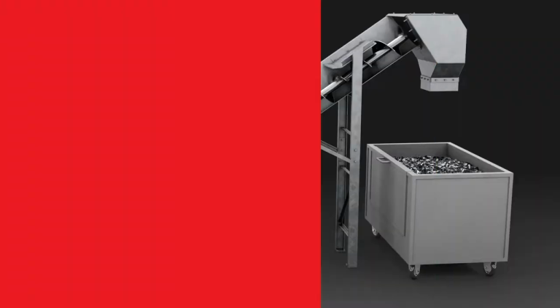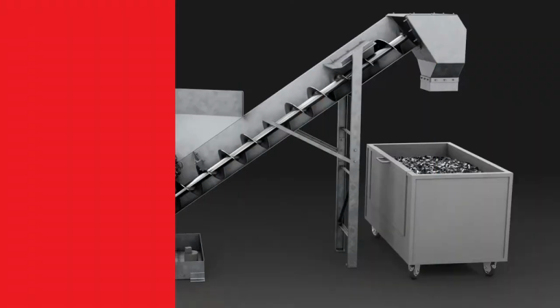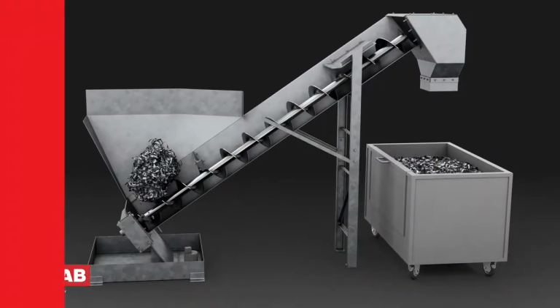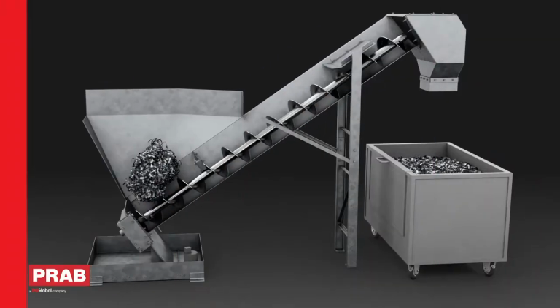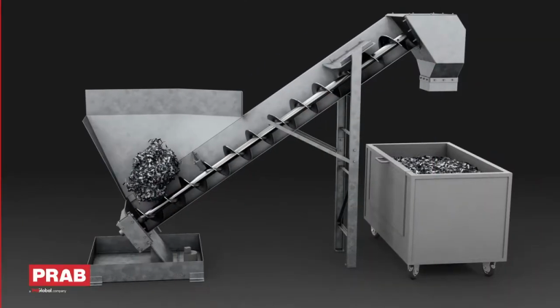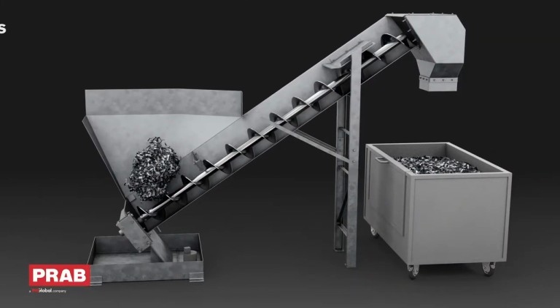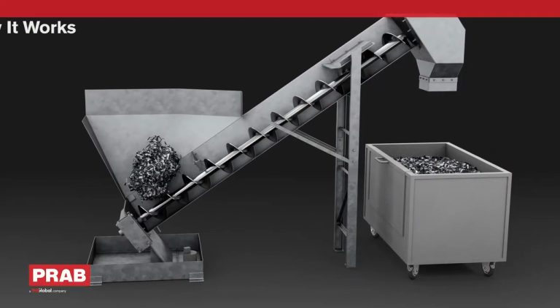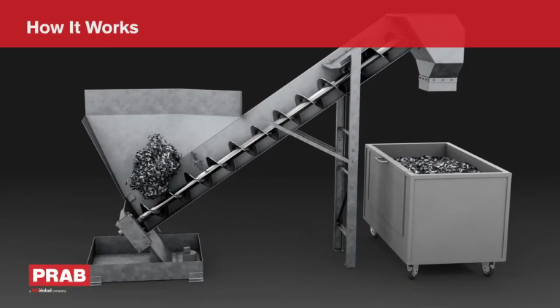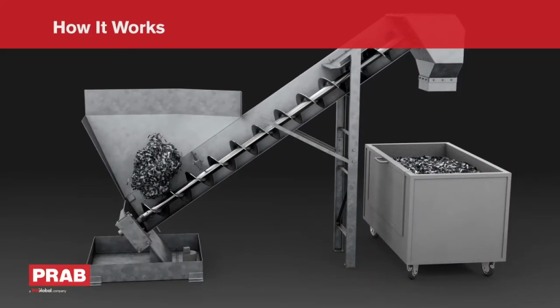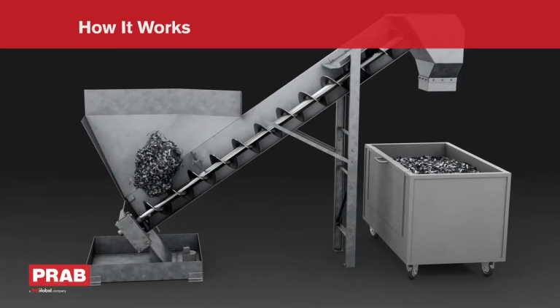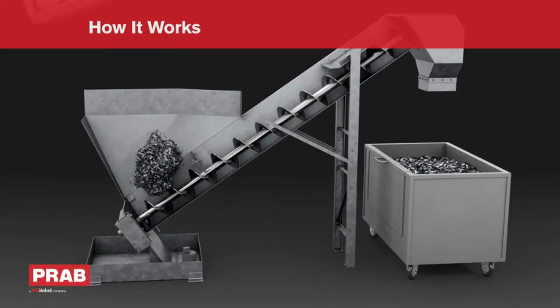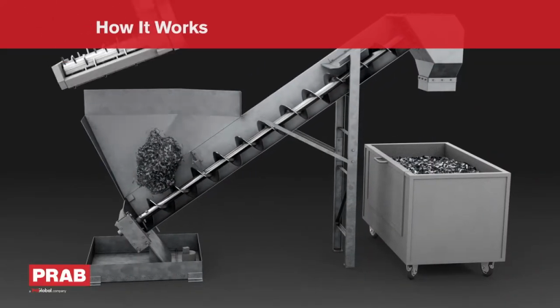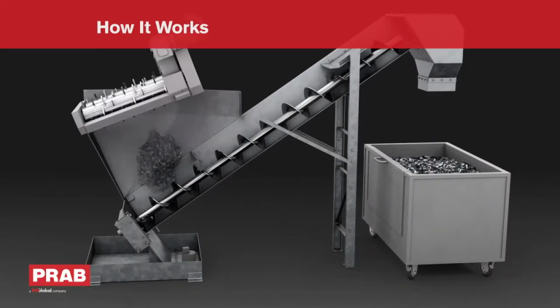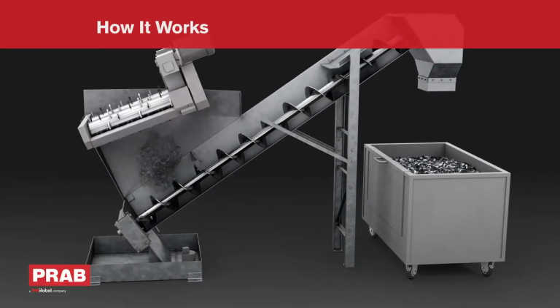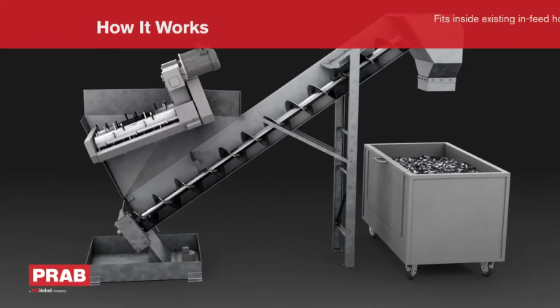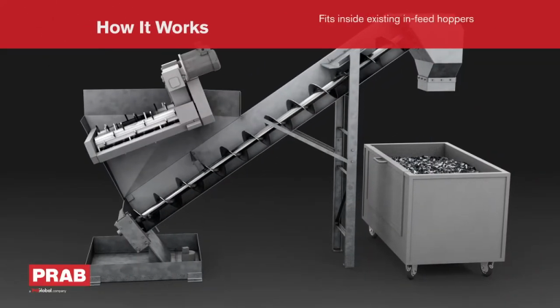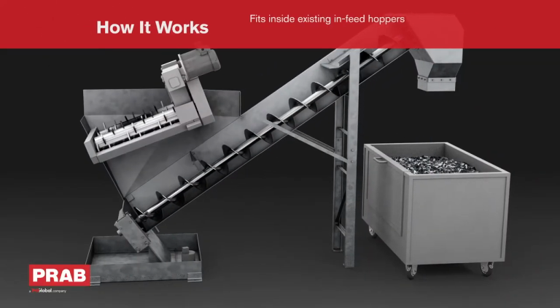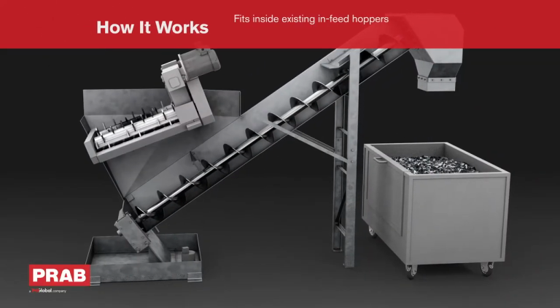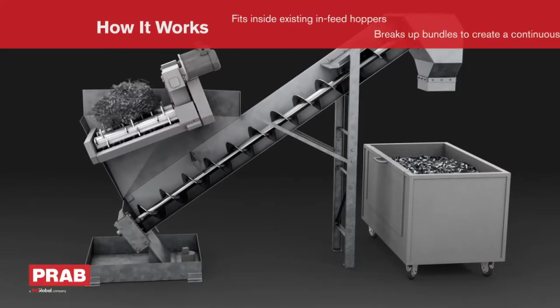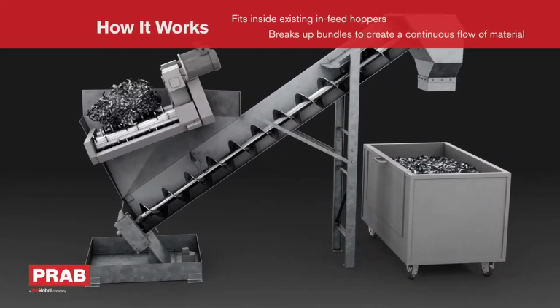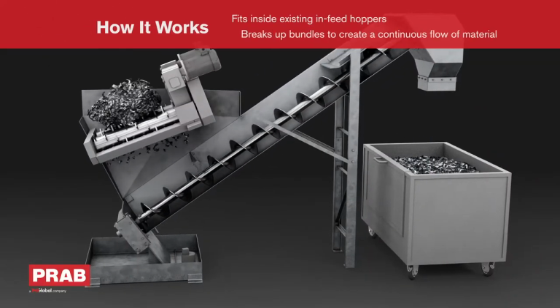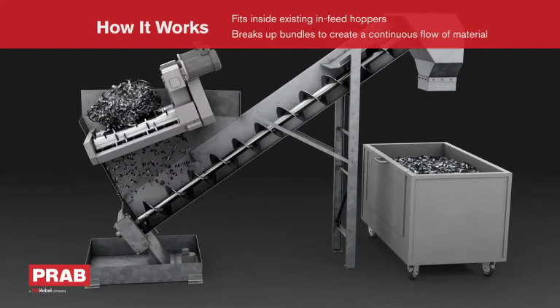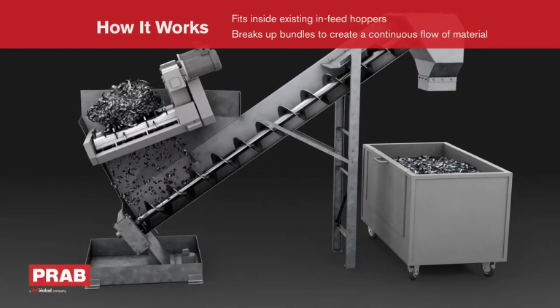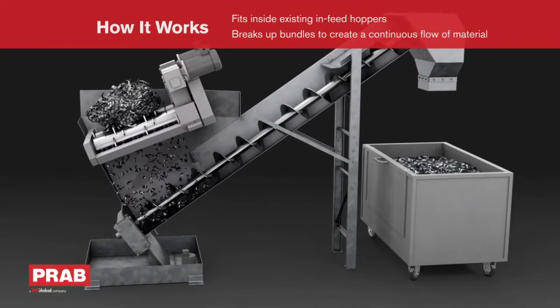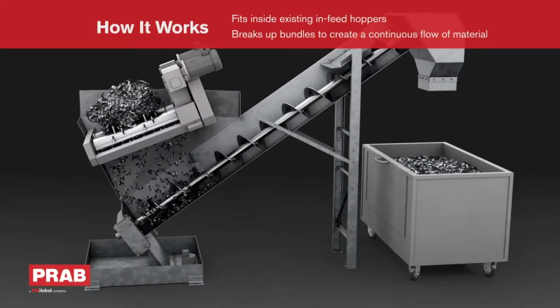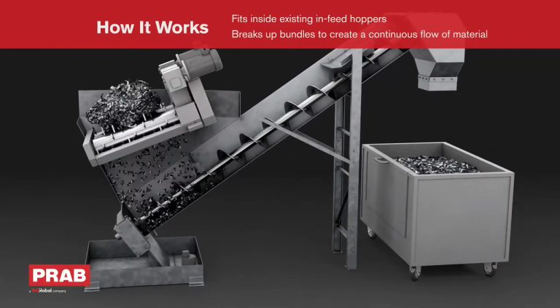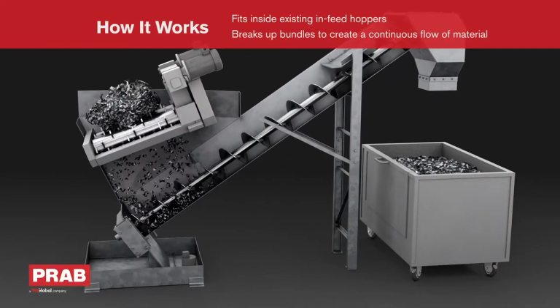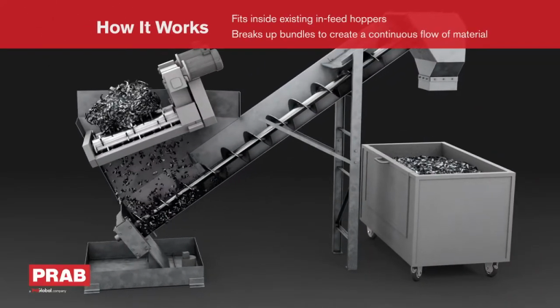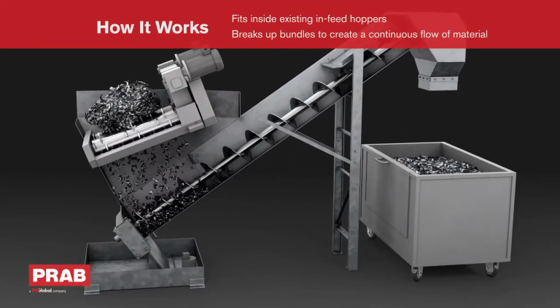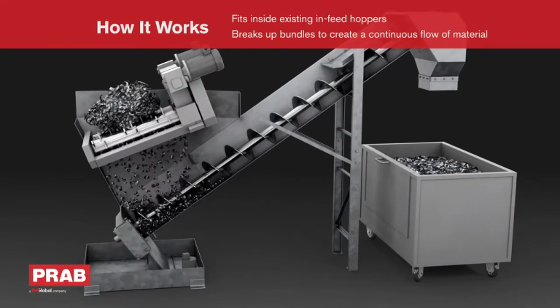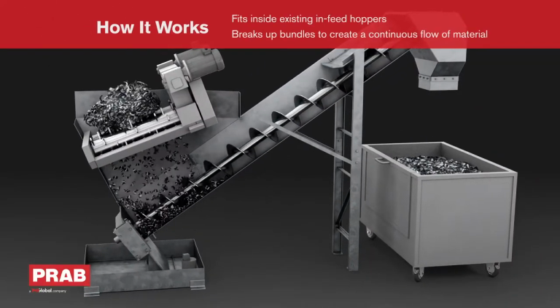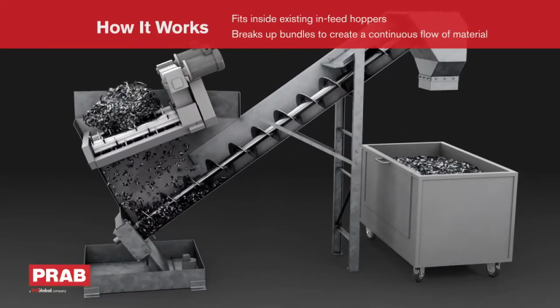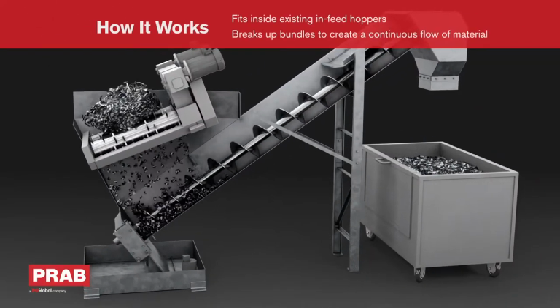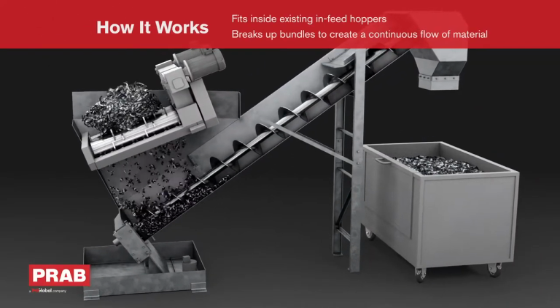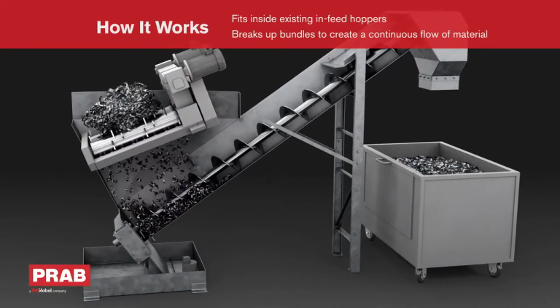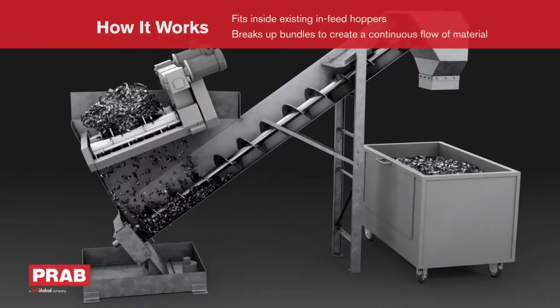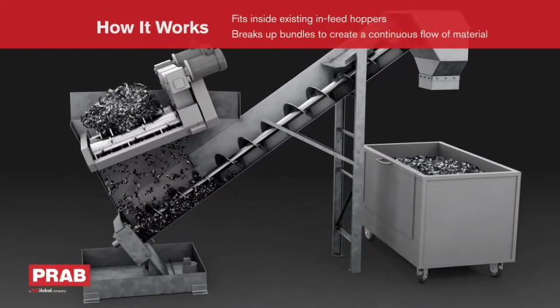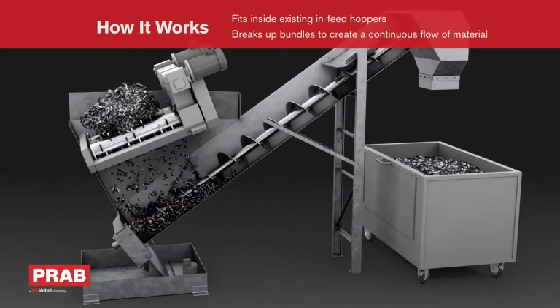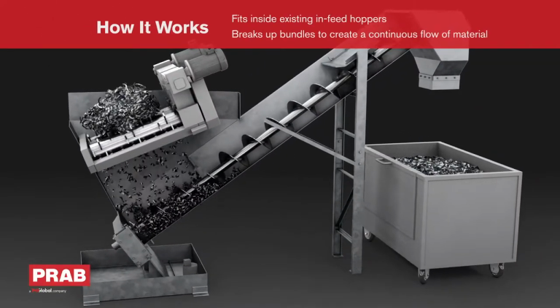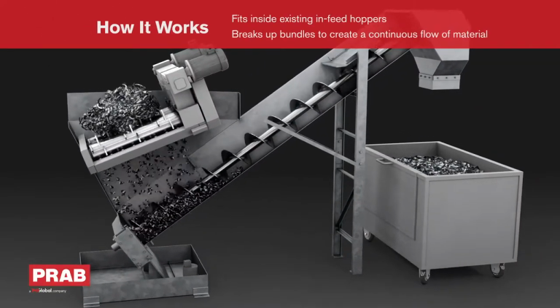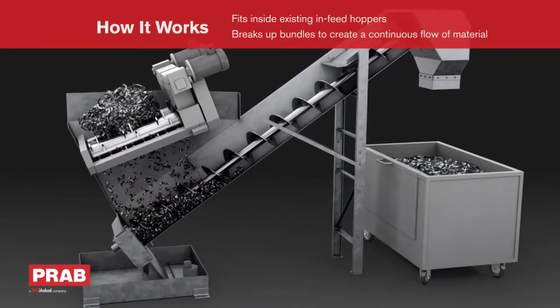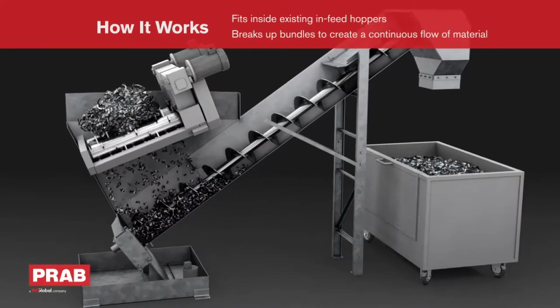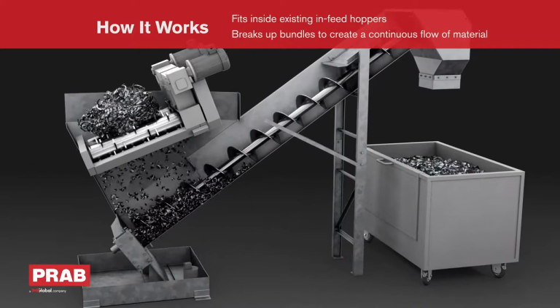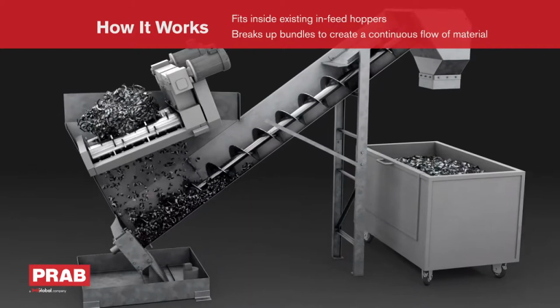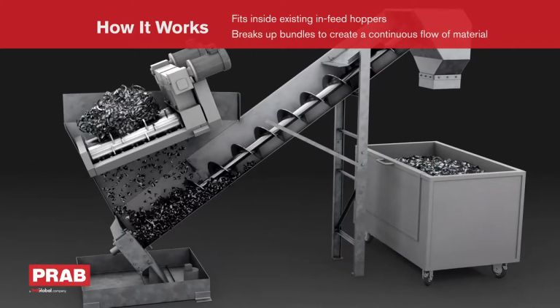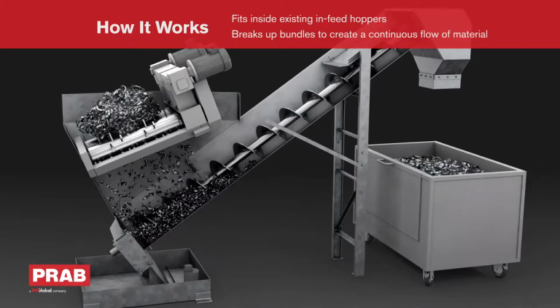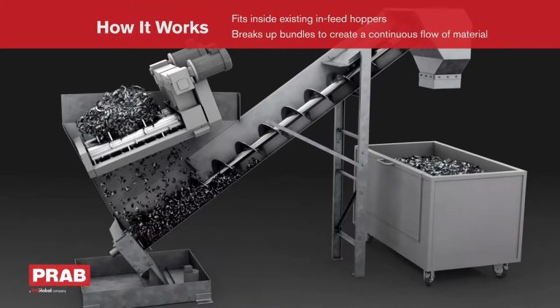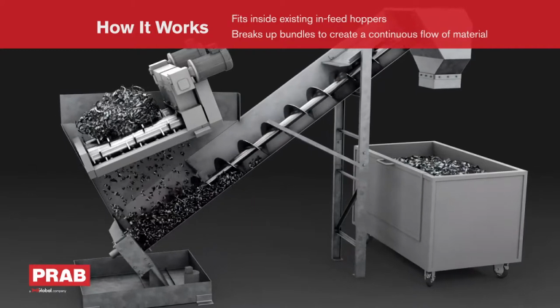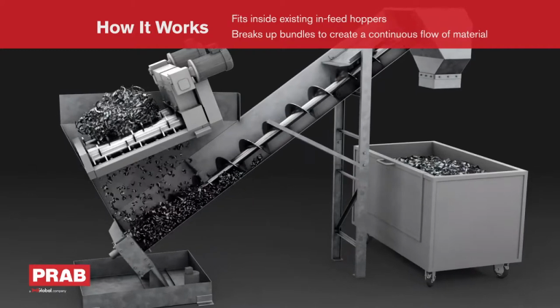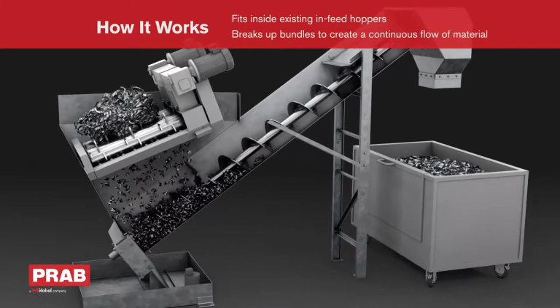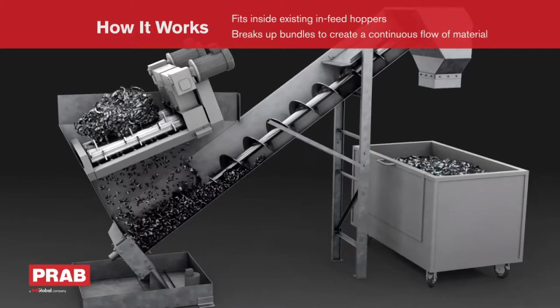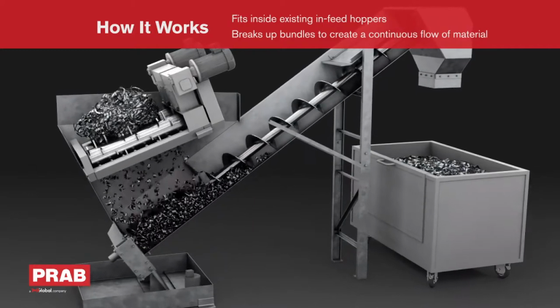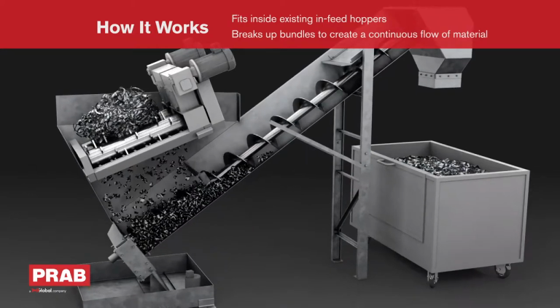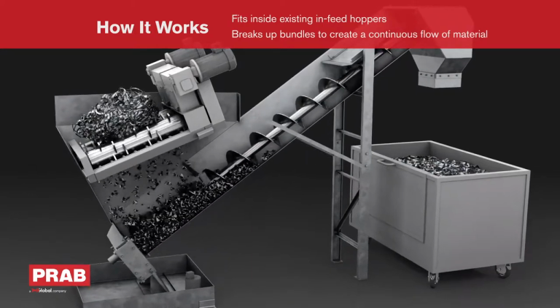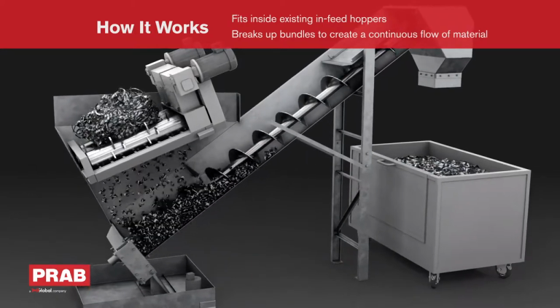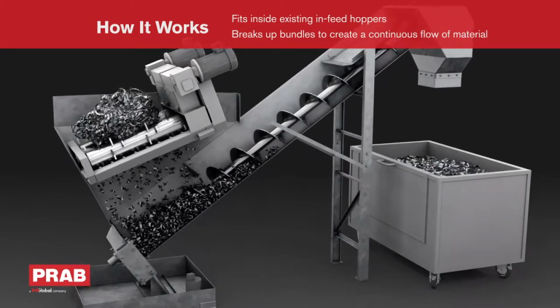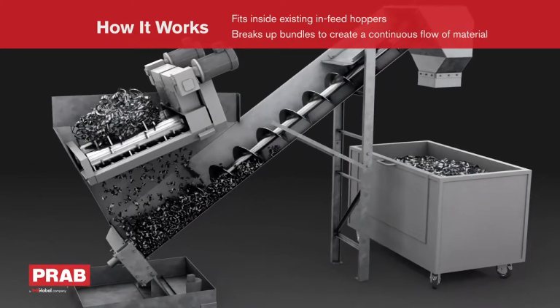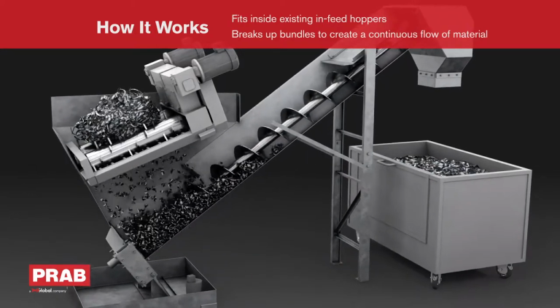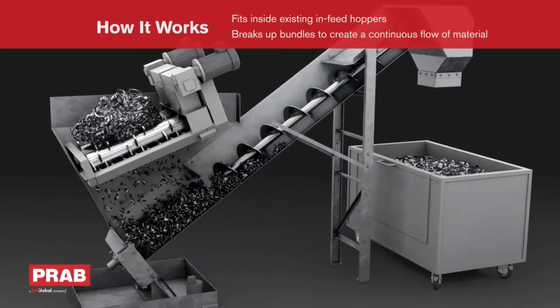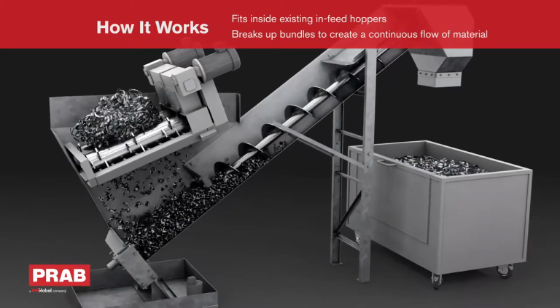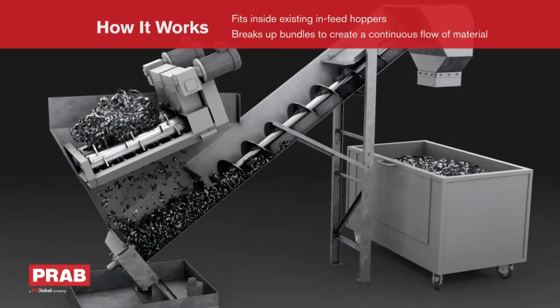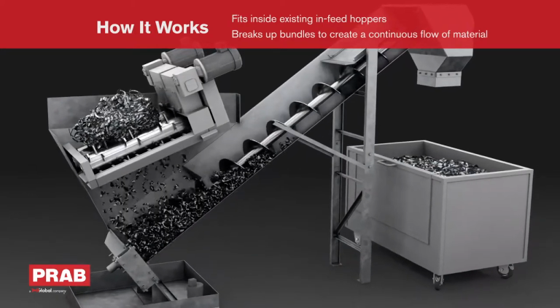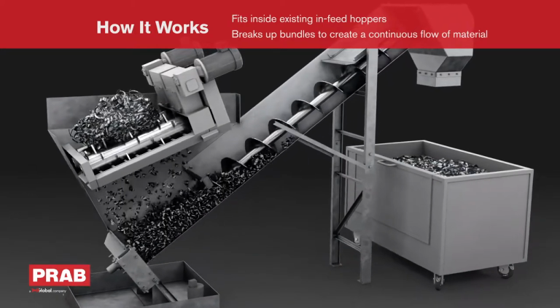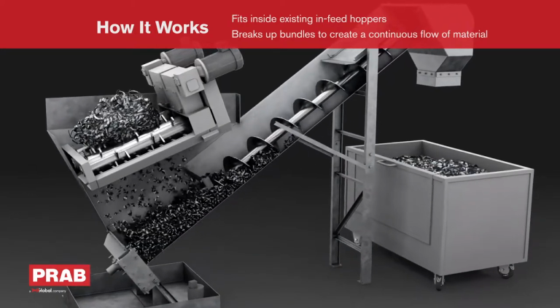The bundle breaker installs inside the infeed hopper, allowing flowable chips to pass and catching stringy bundles for processing.